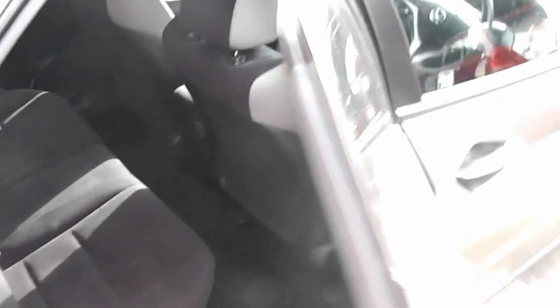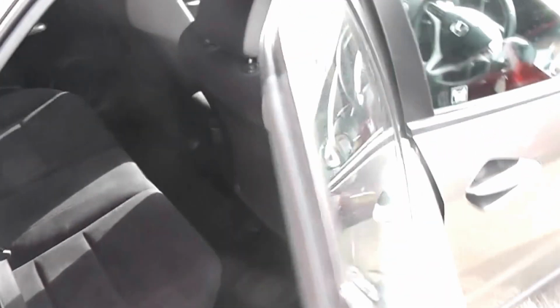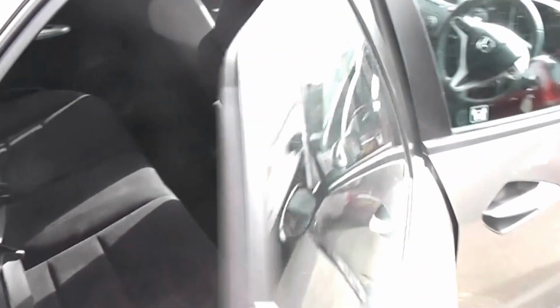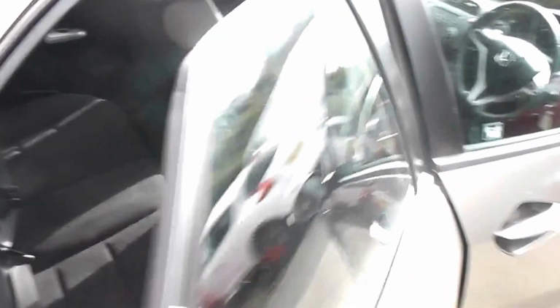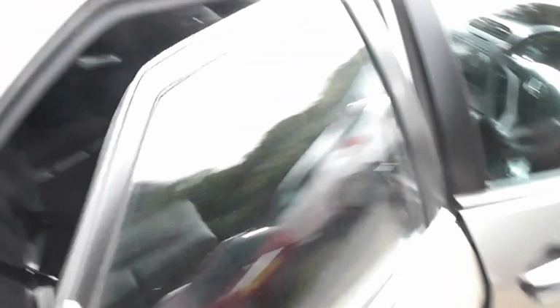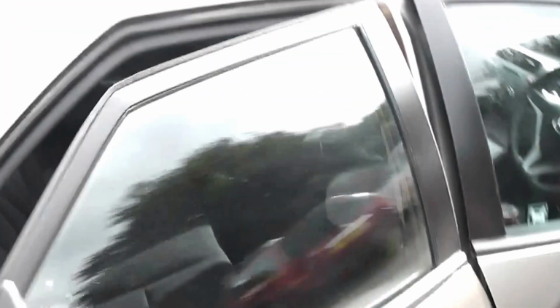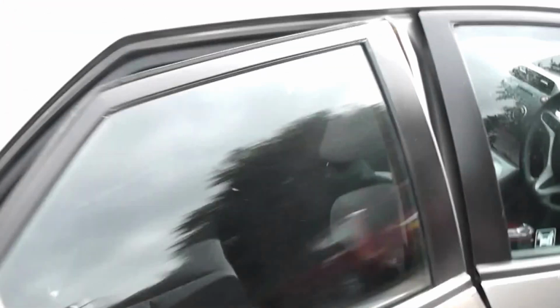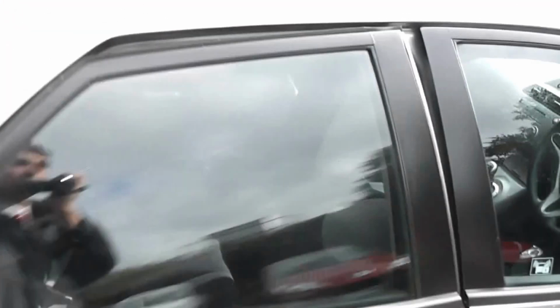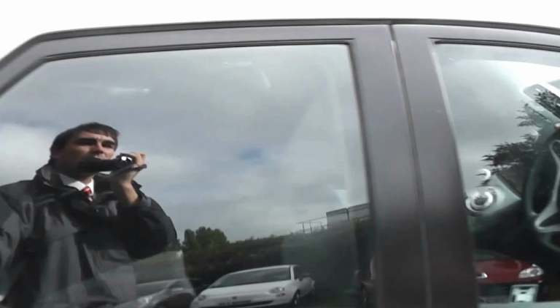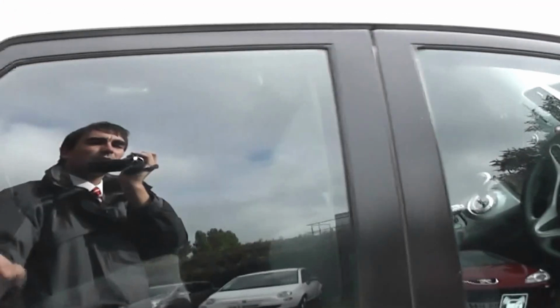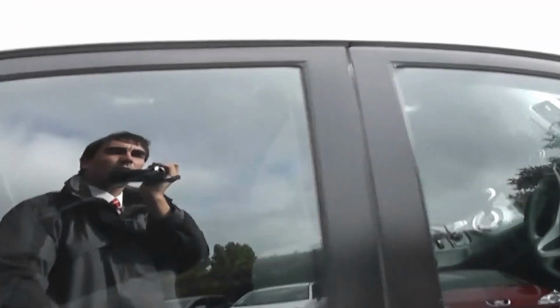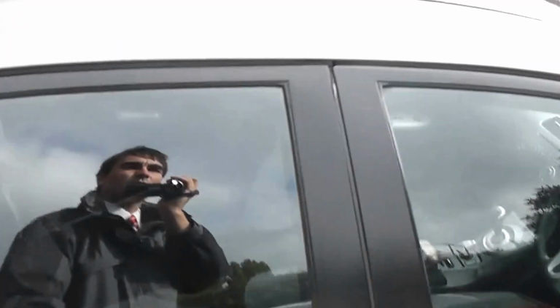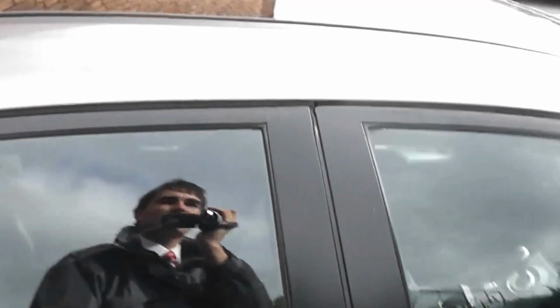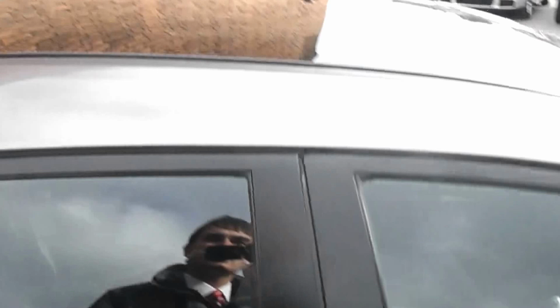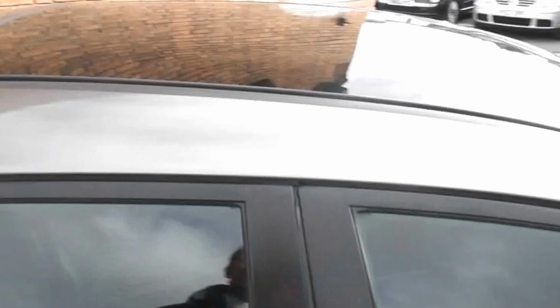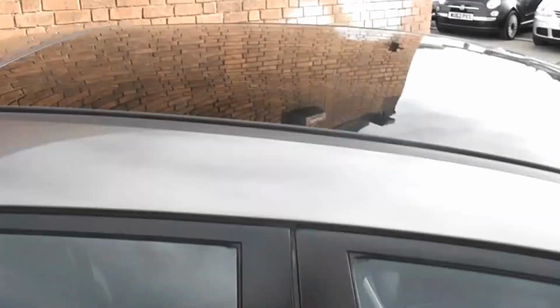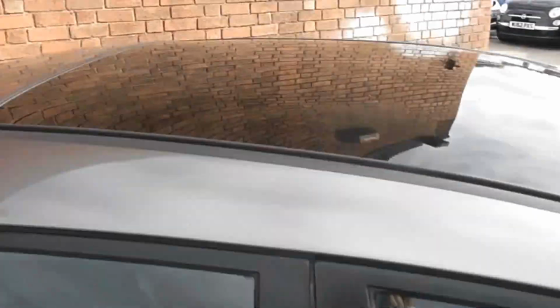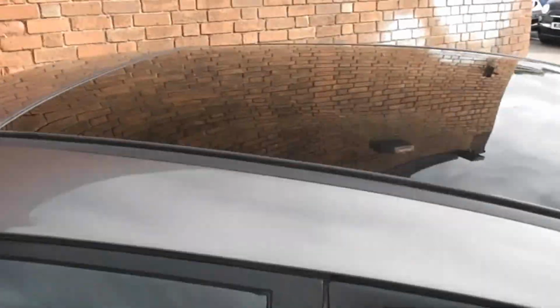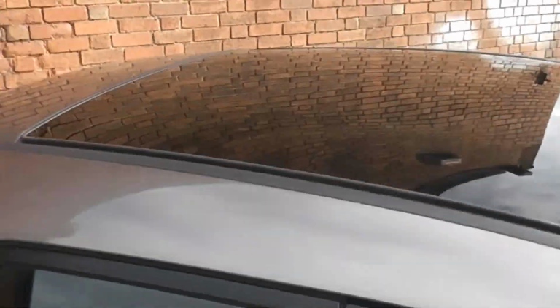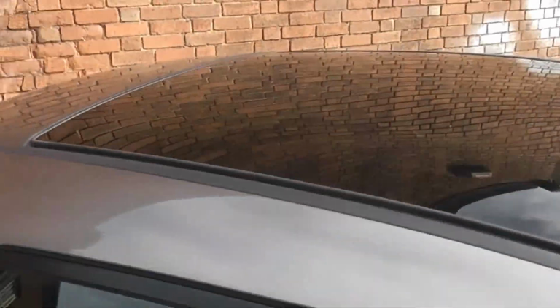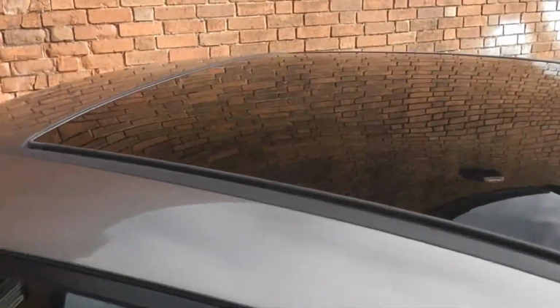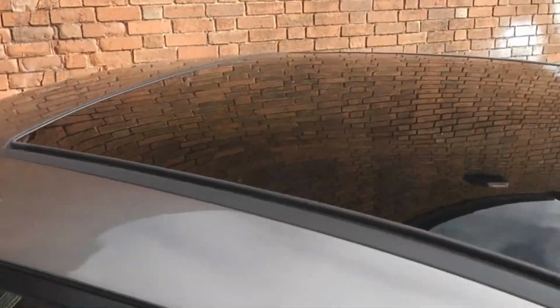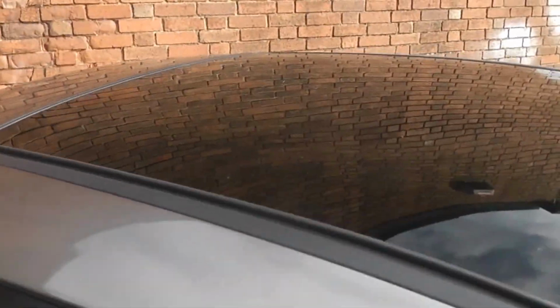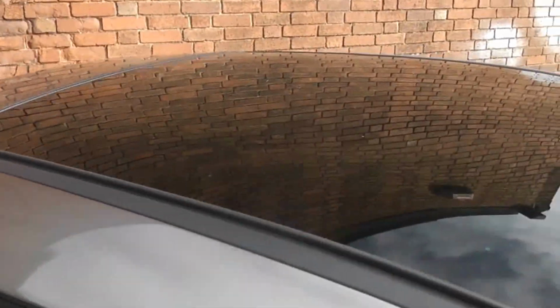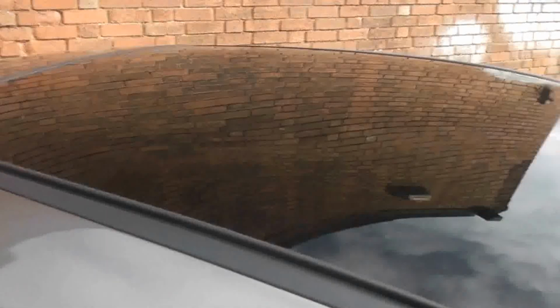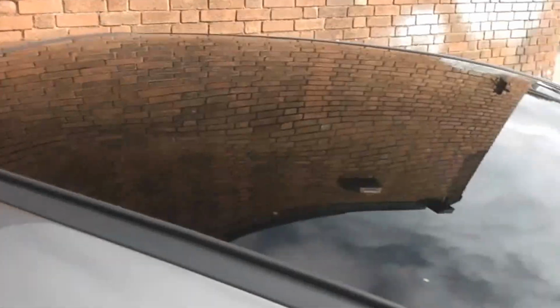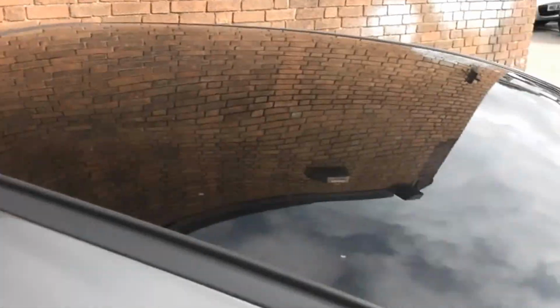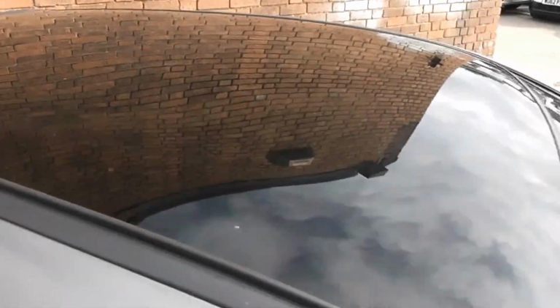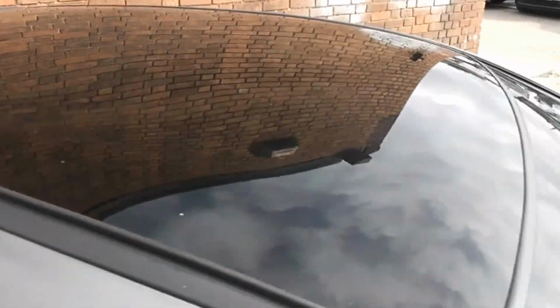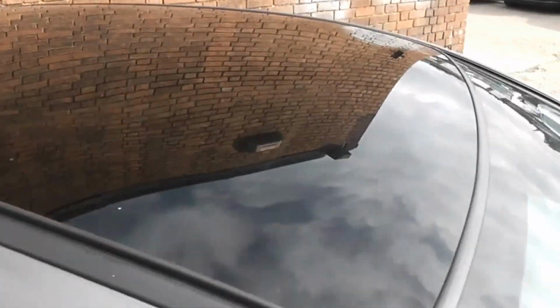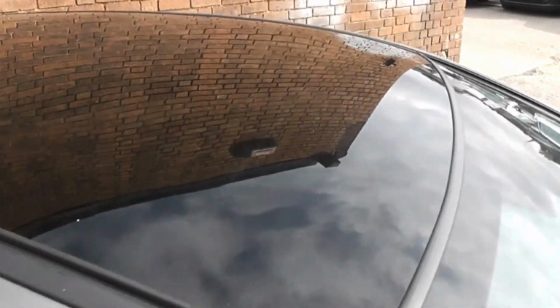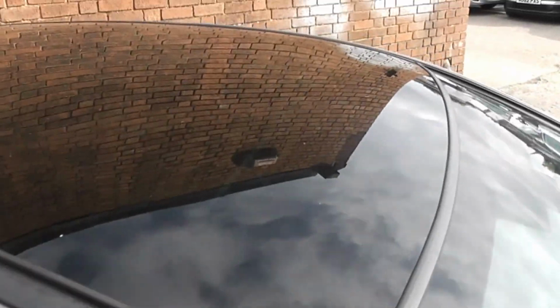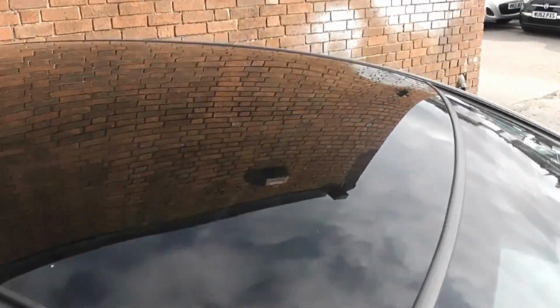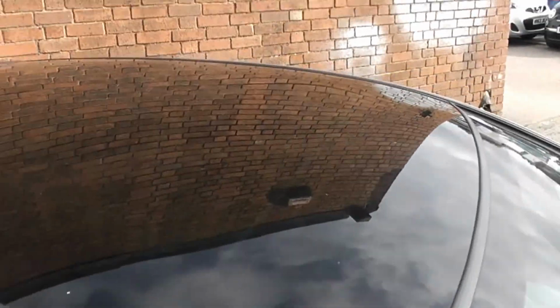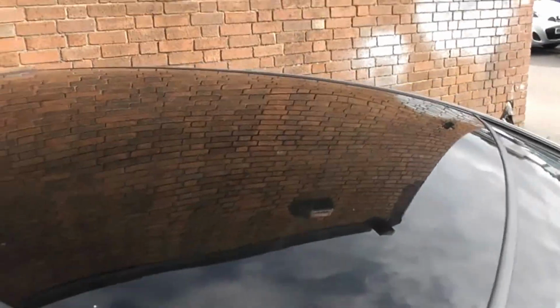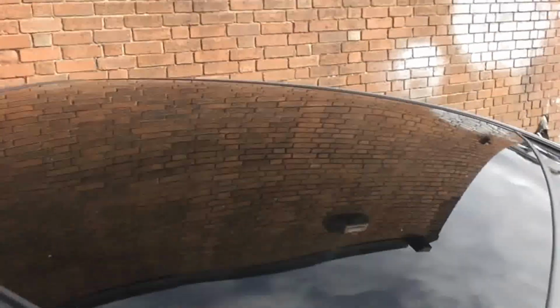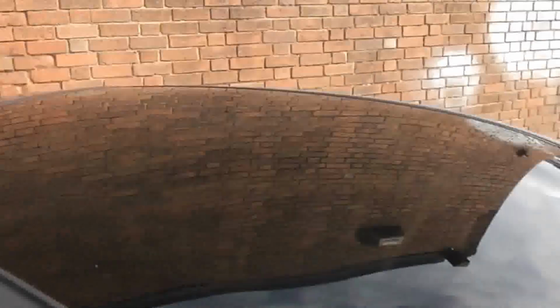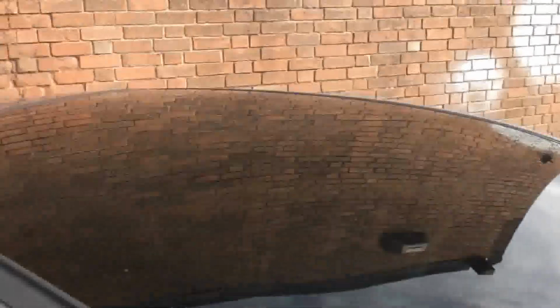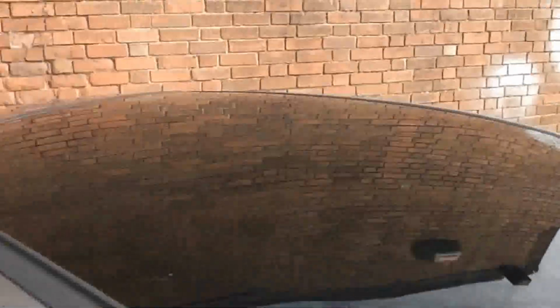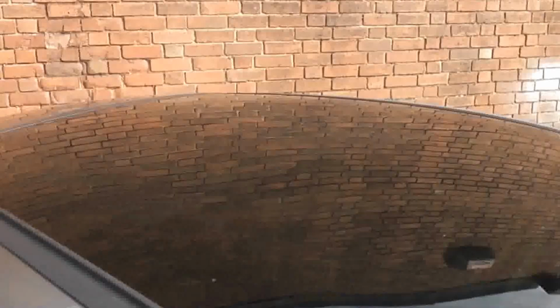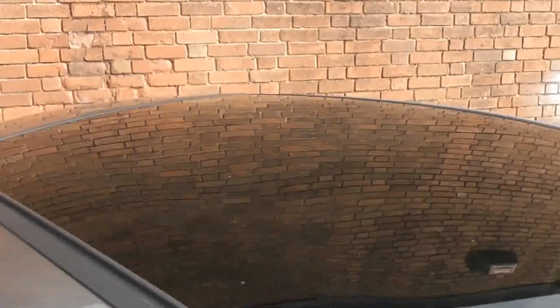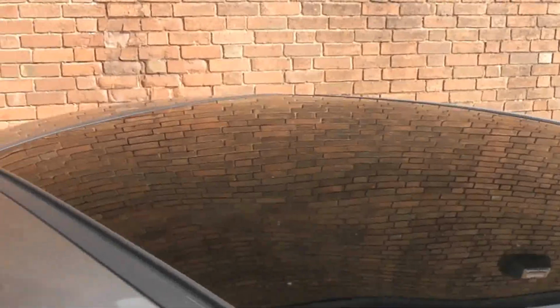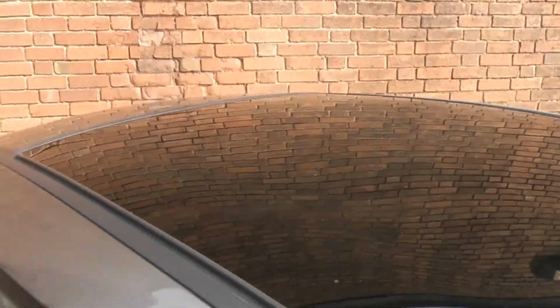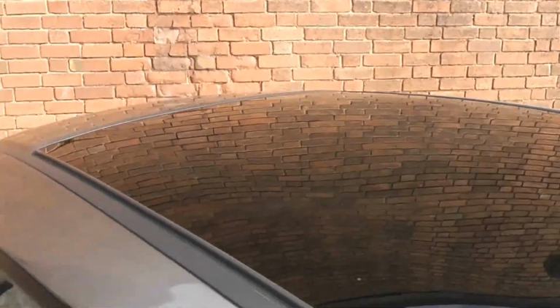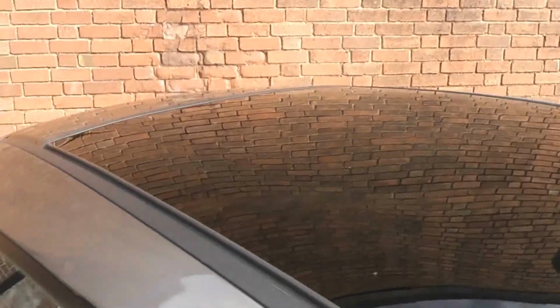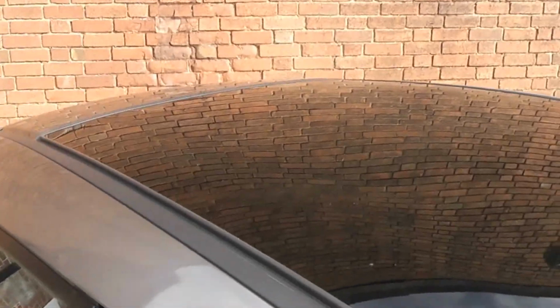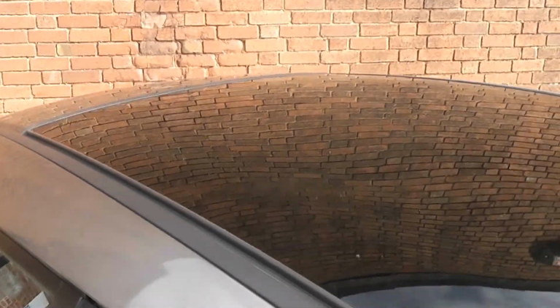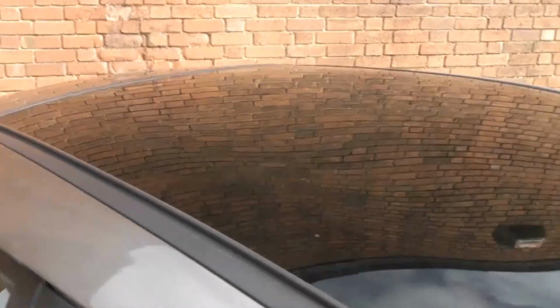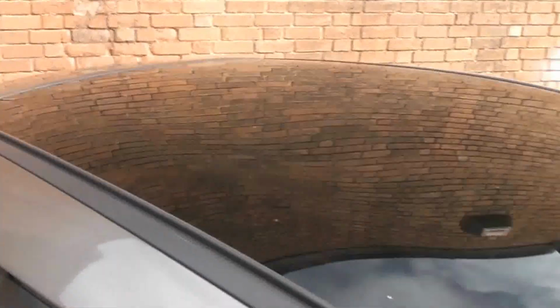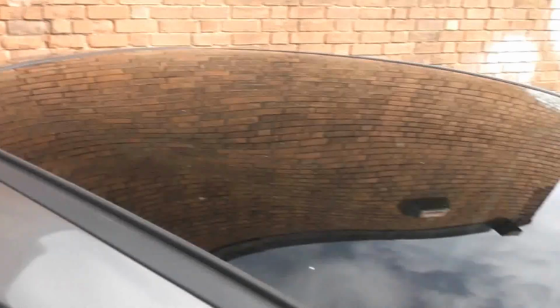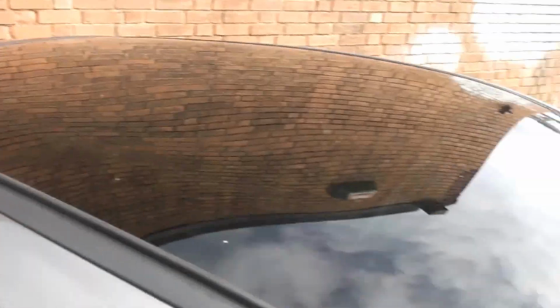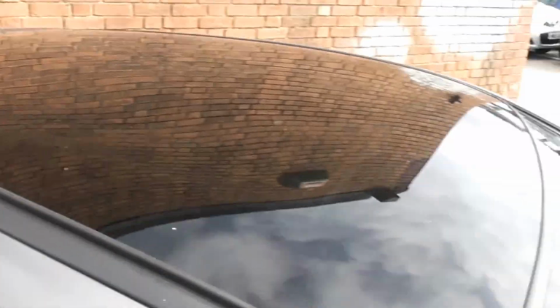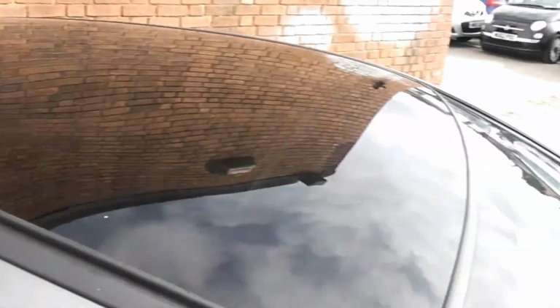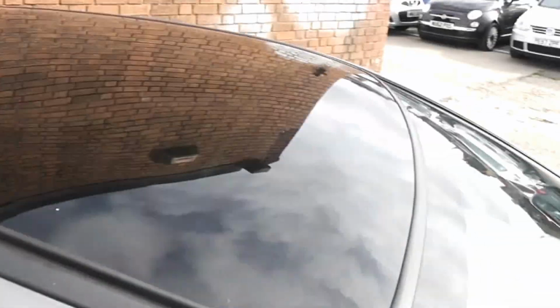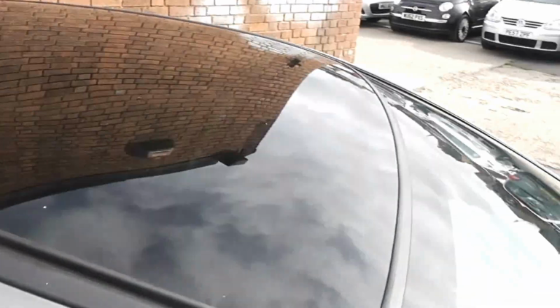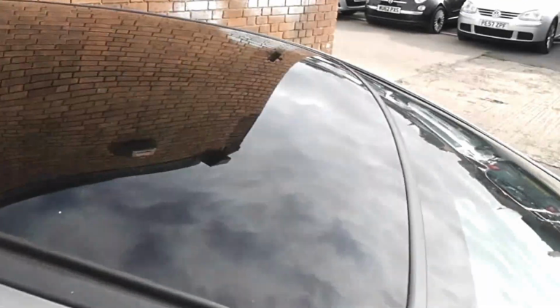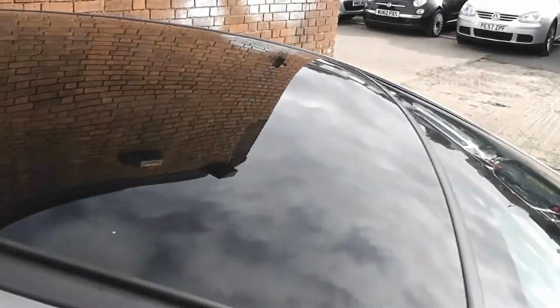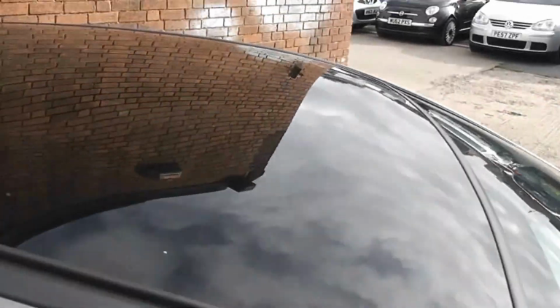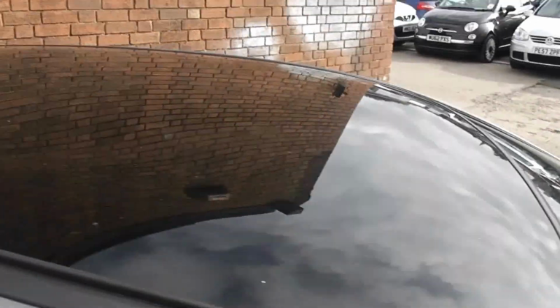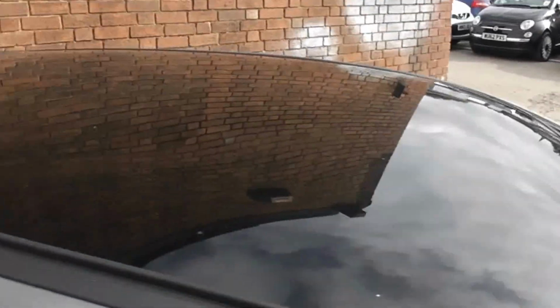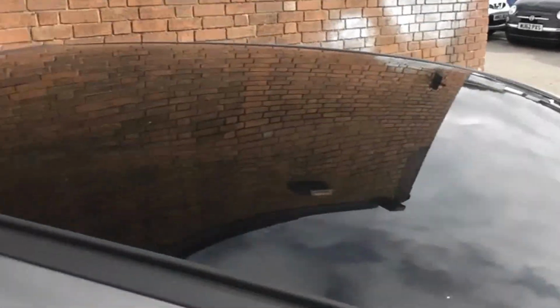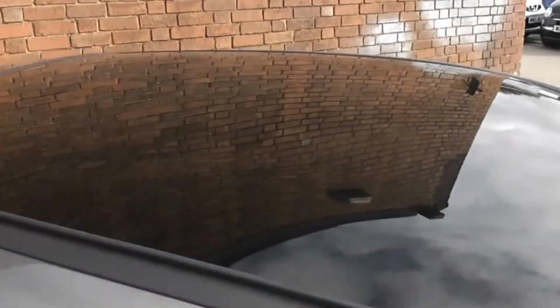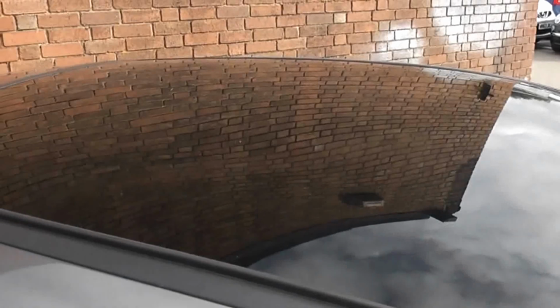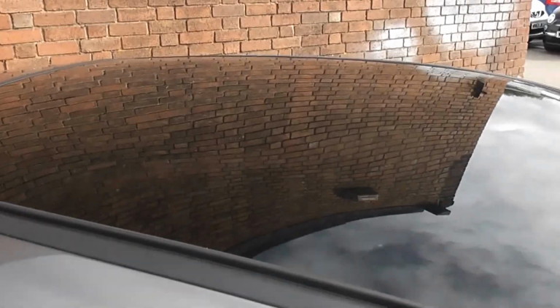Now one thing you may have noticed: on the roof you have your panoramic glass roof, which I will show you more of inside.